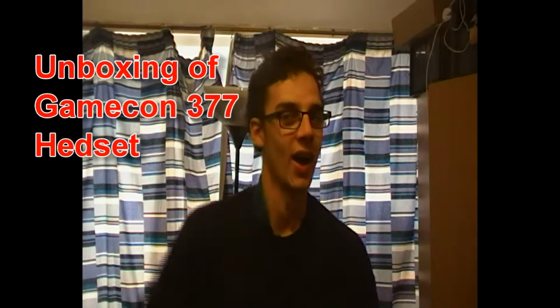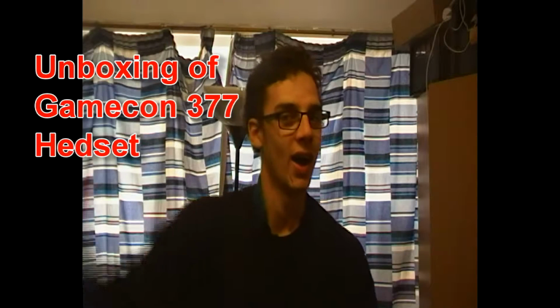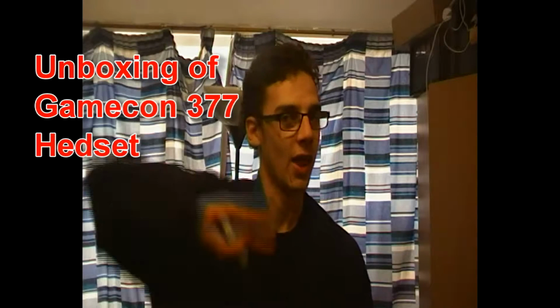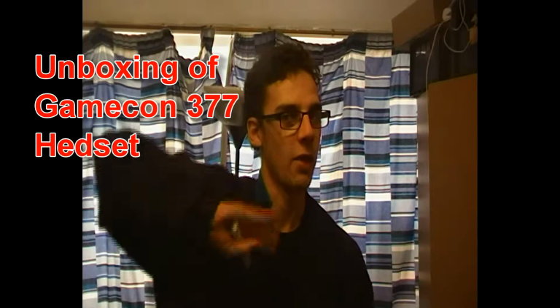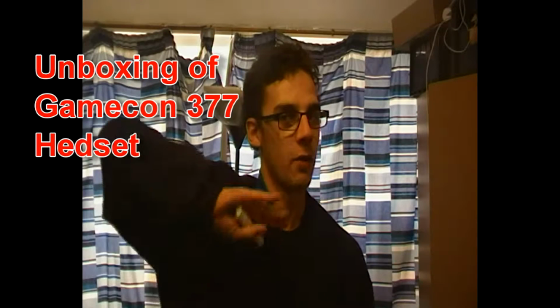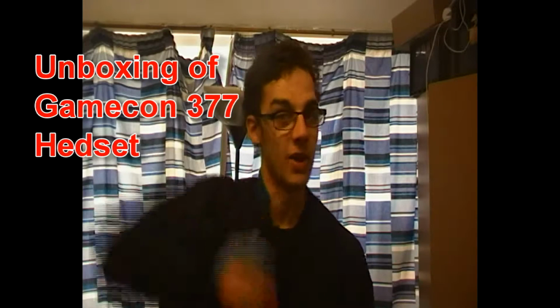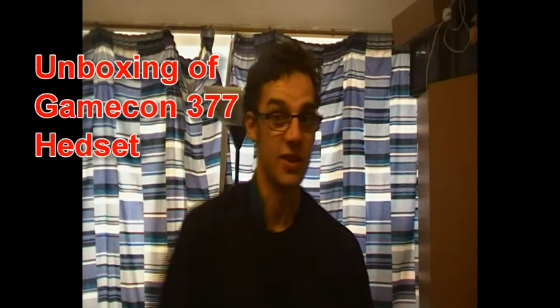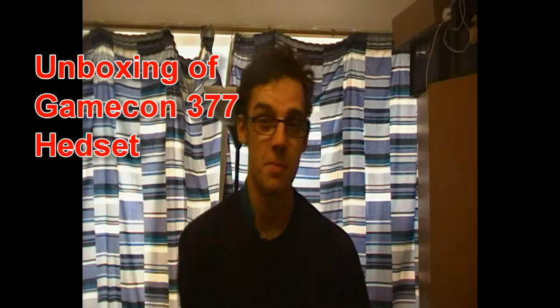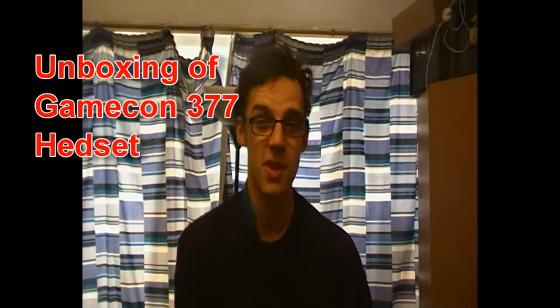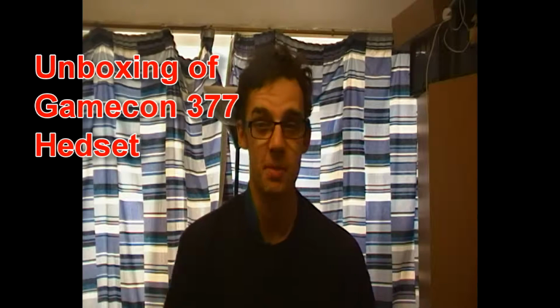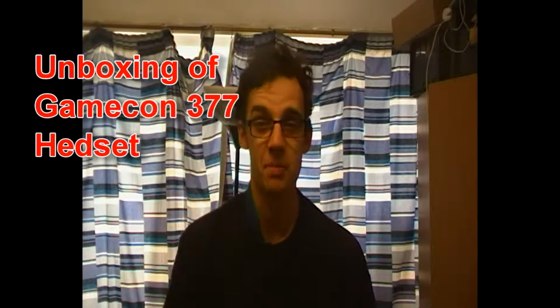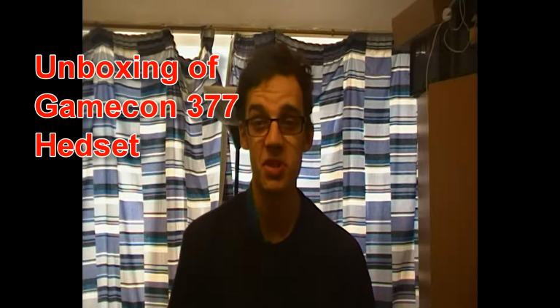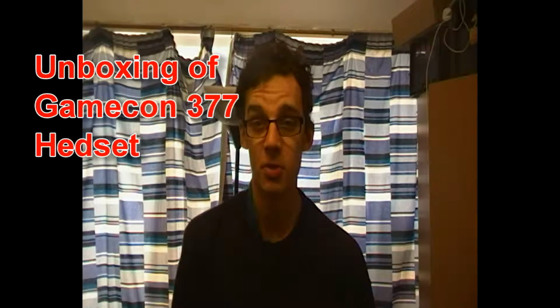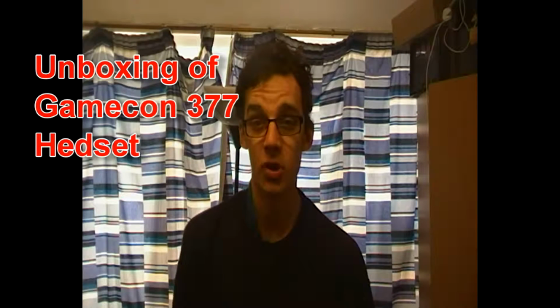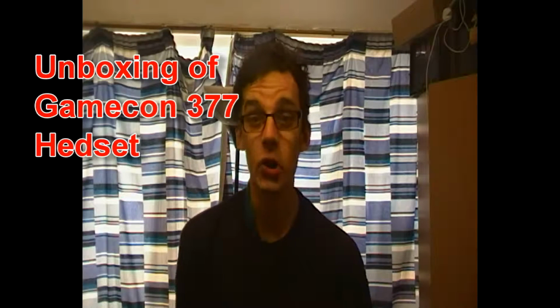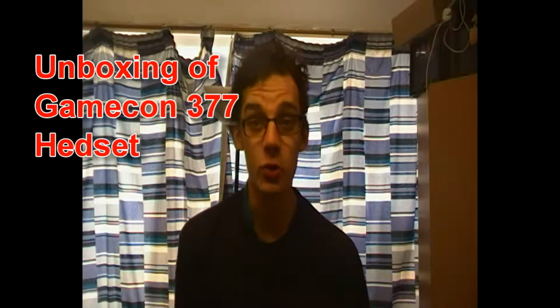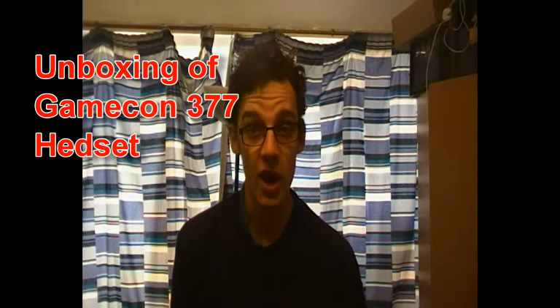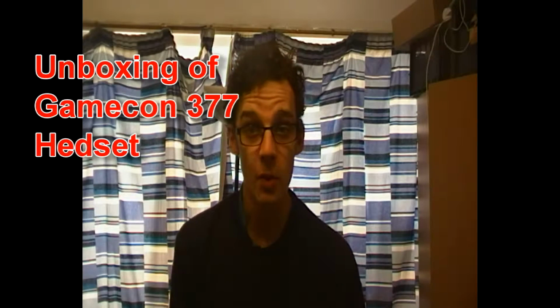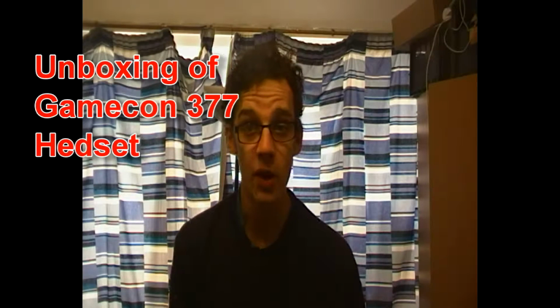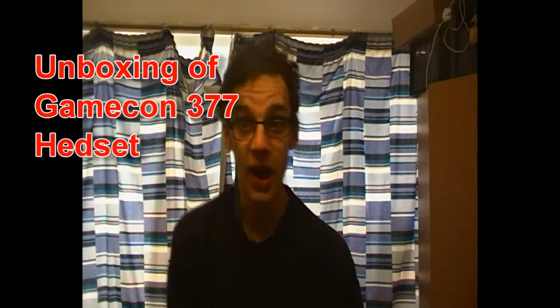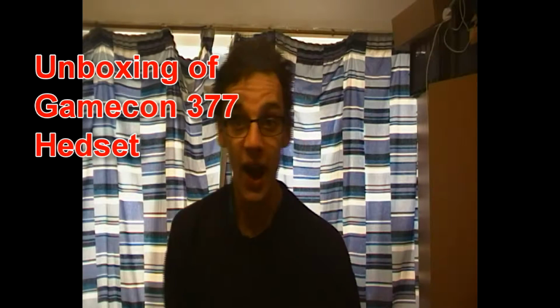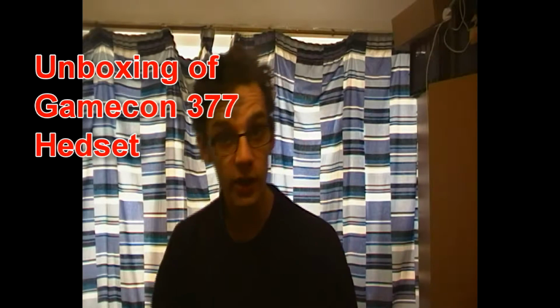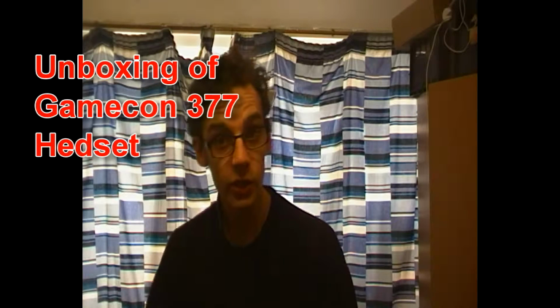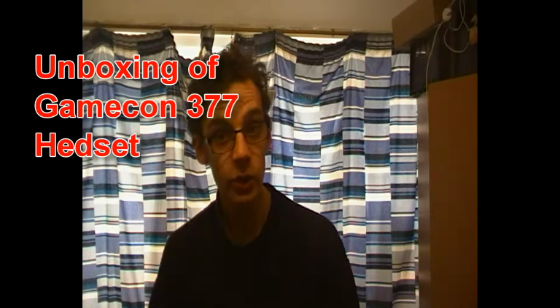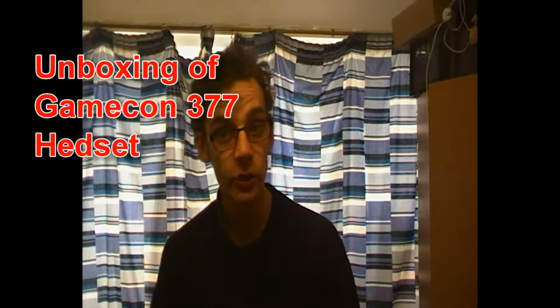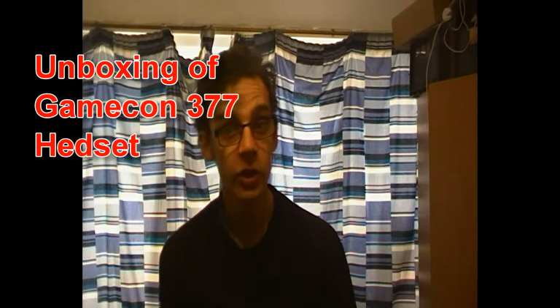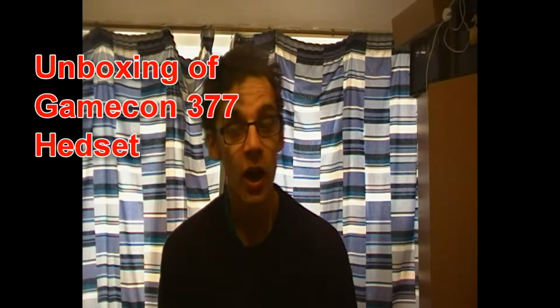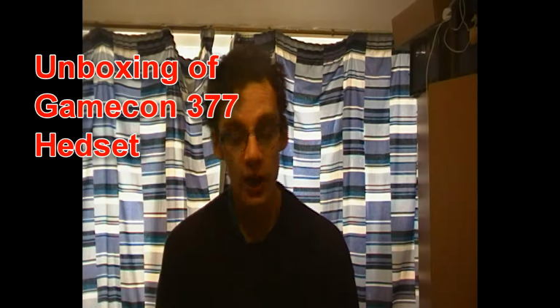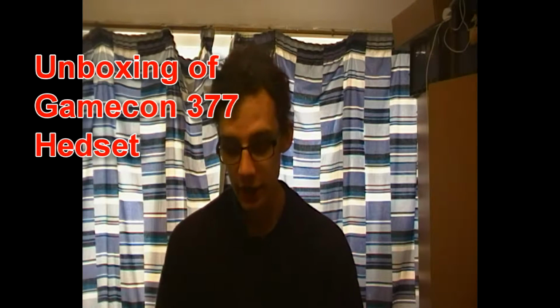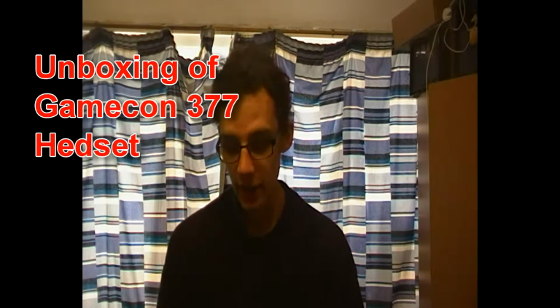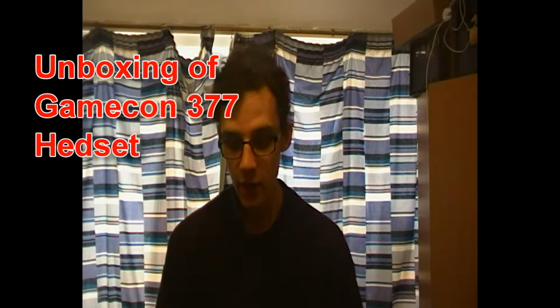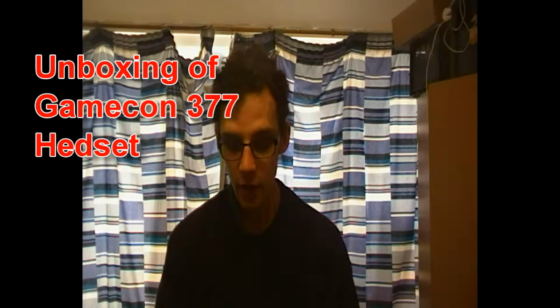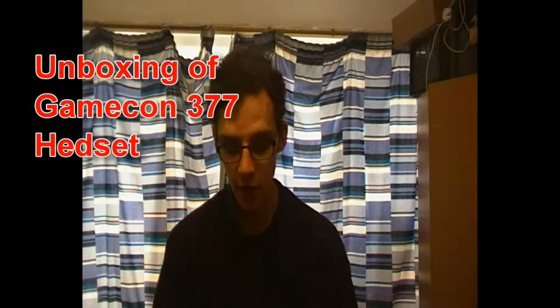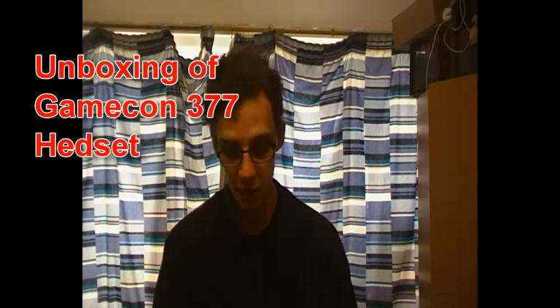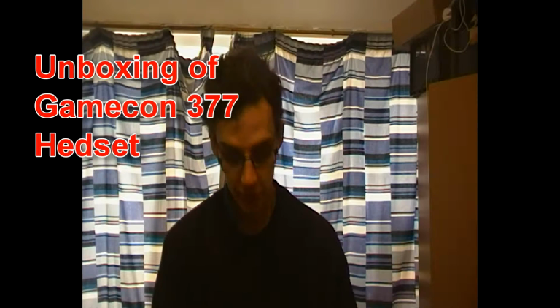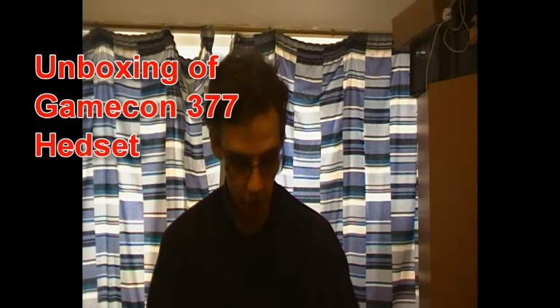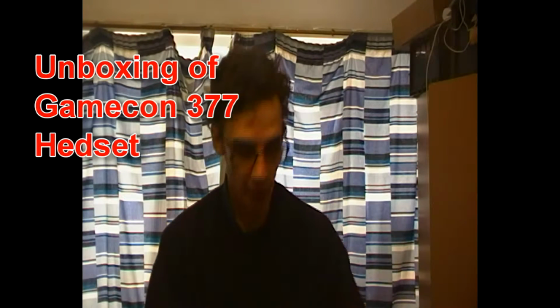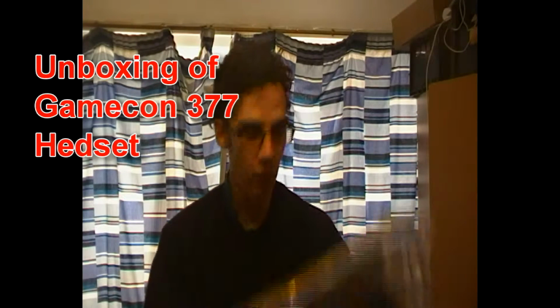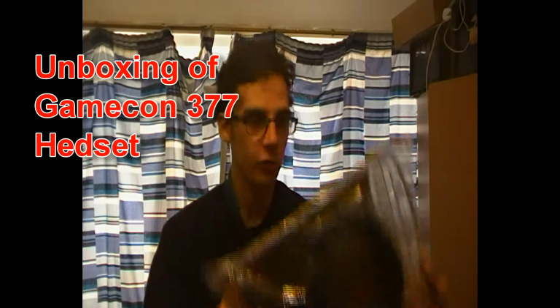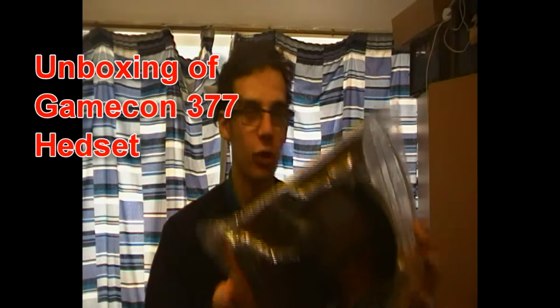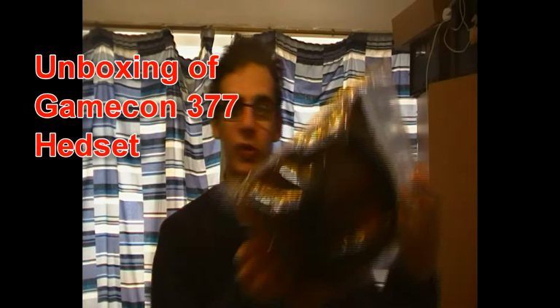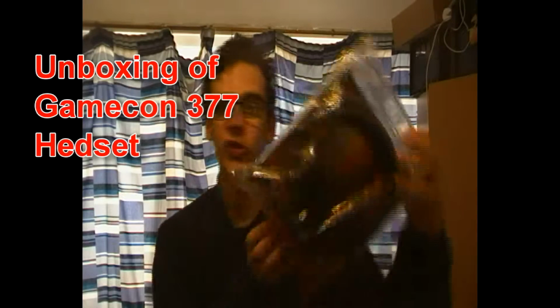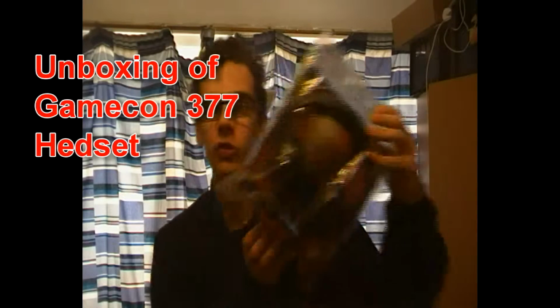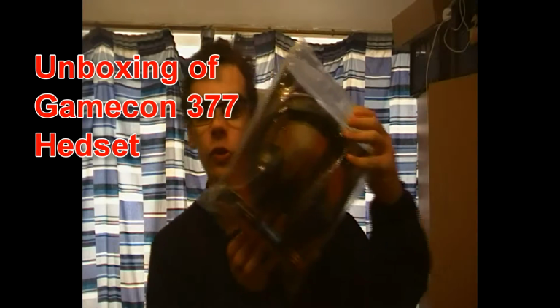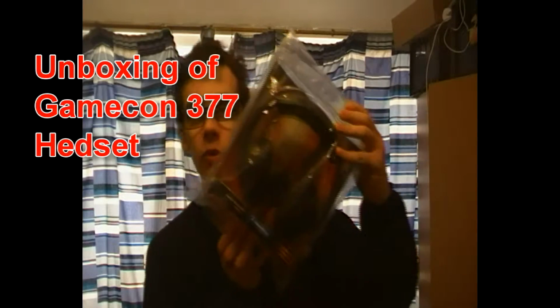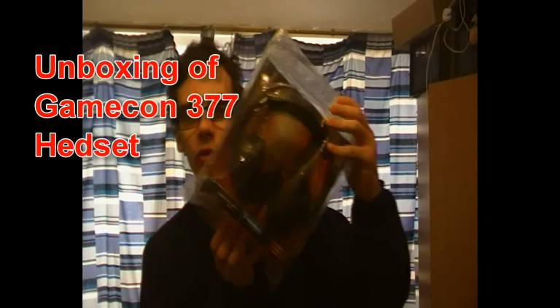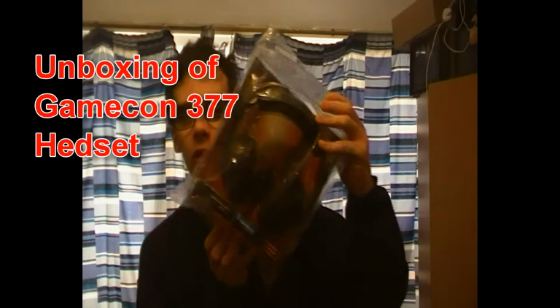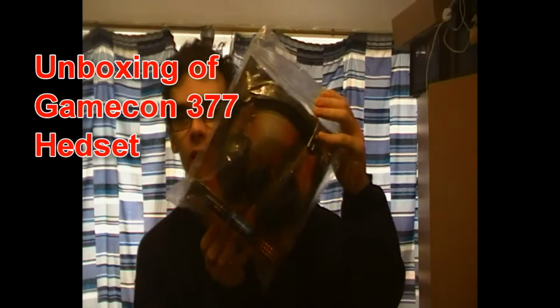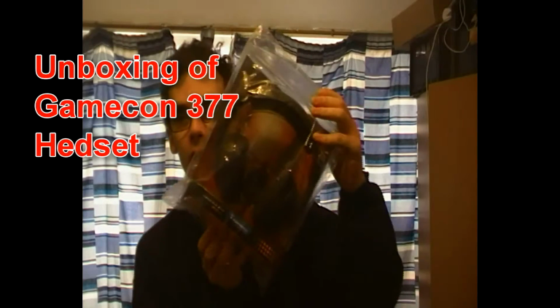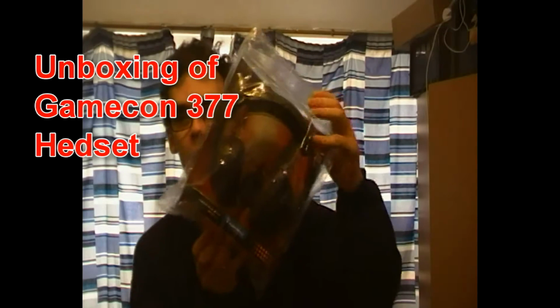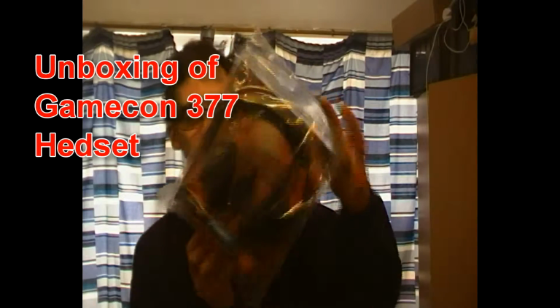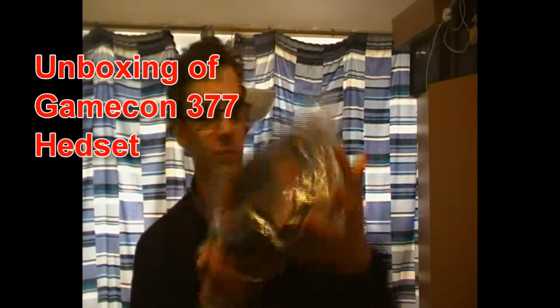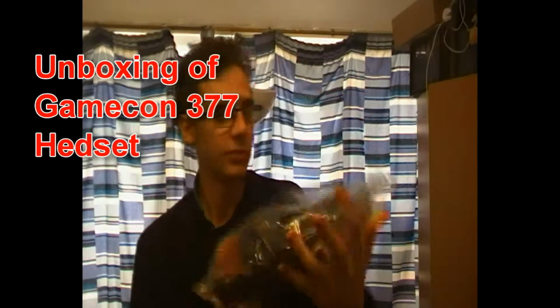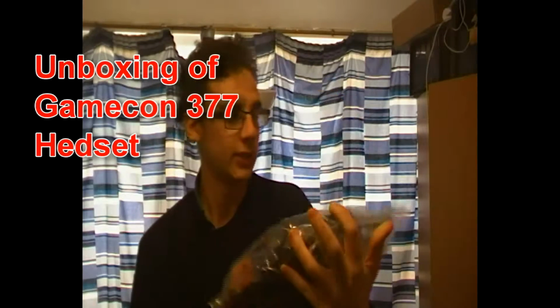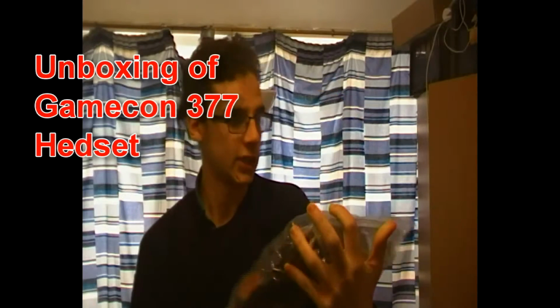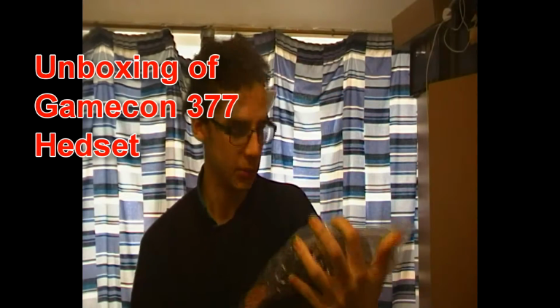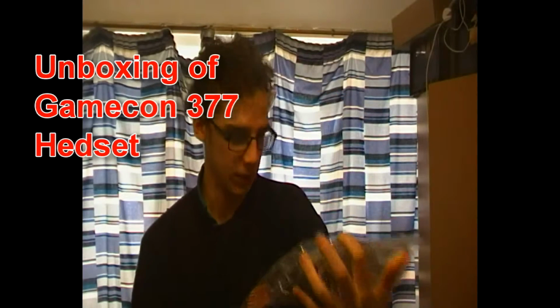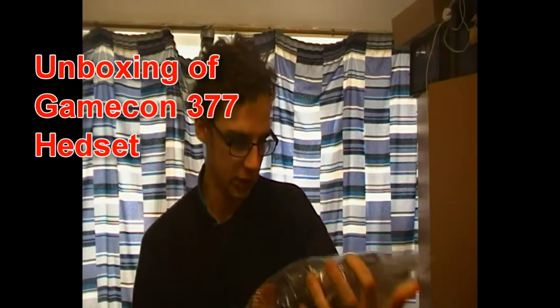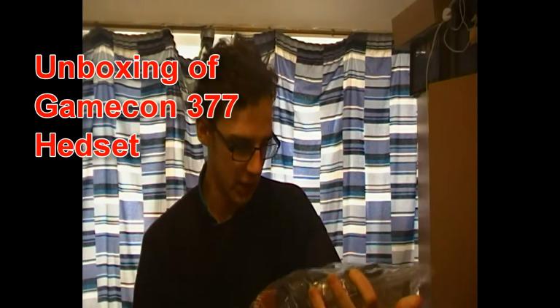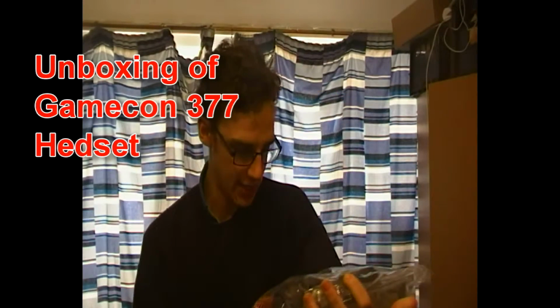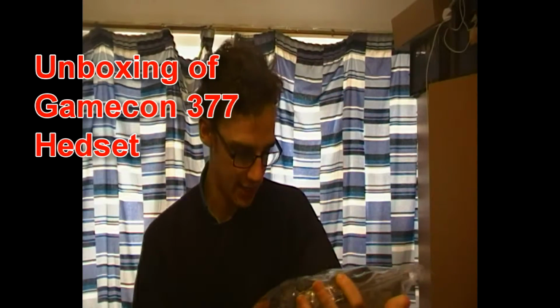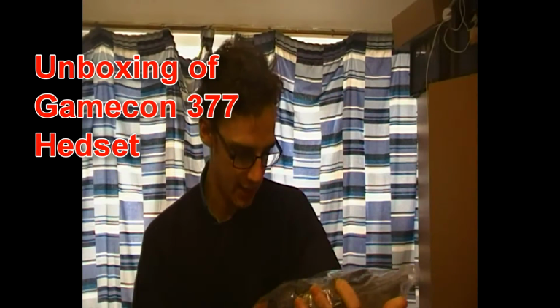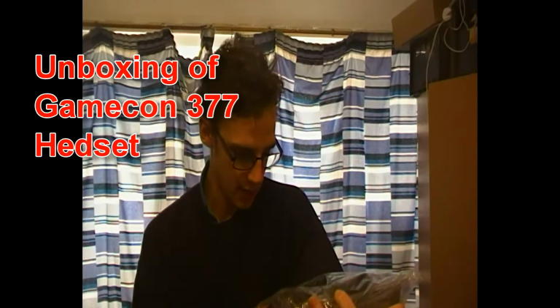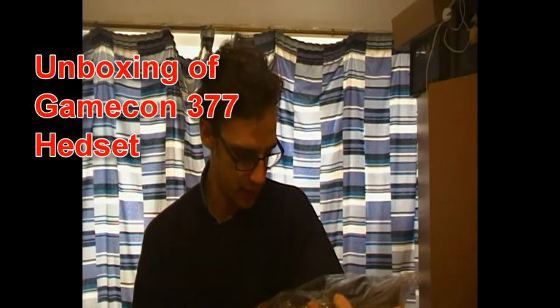Hello! It's me, MrMarkUK1. How you doing? Today I have a special unboxing of this new gaming headset.